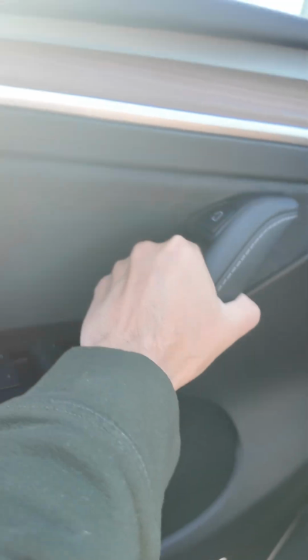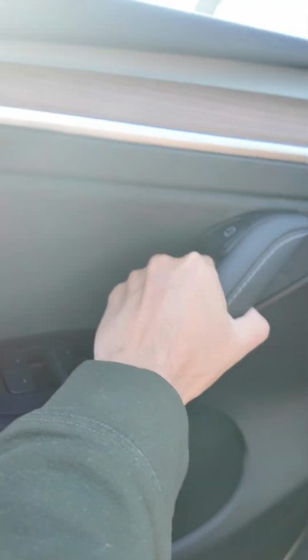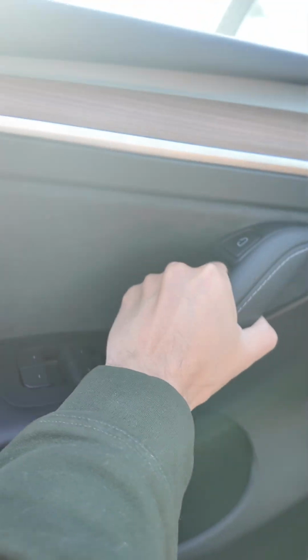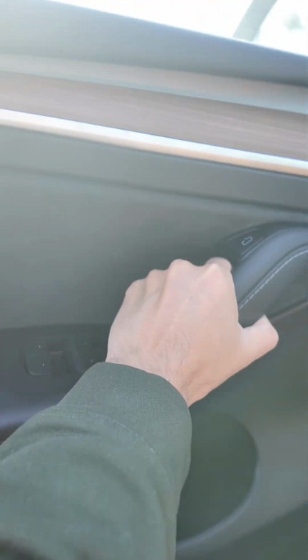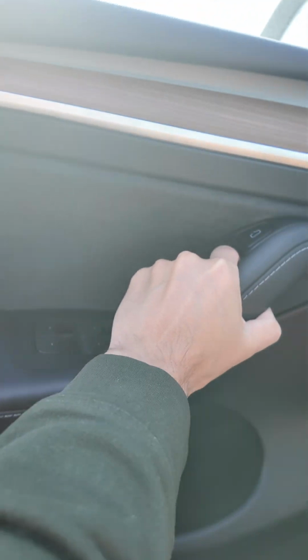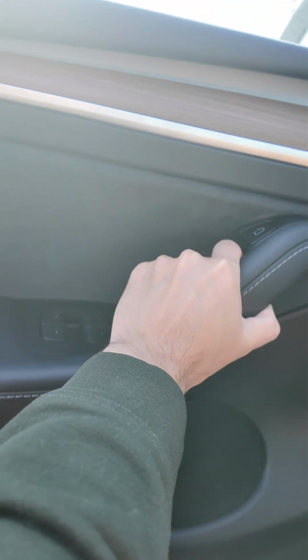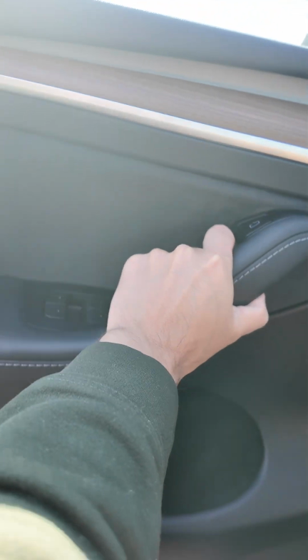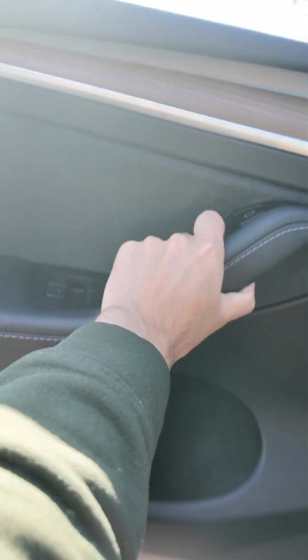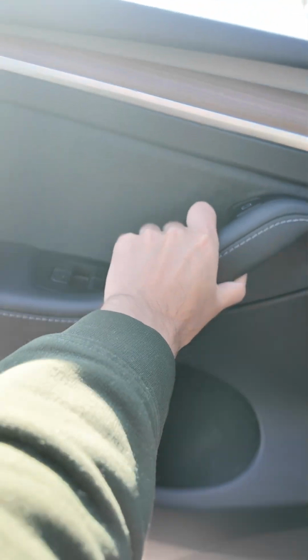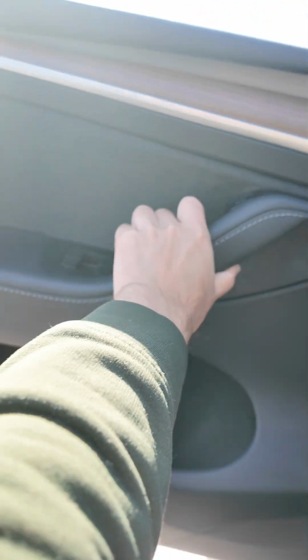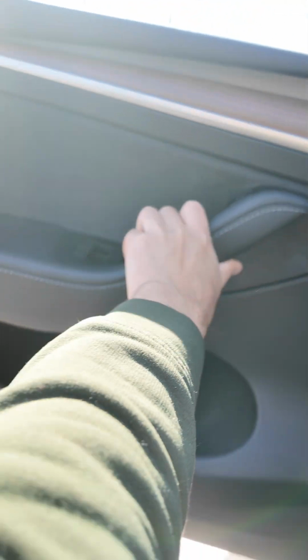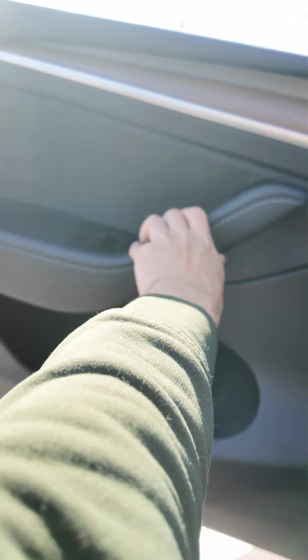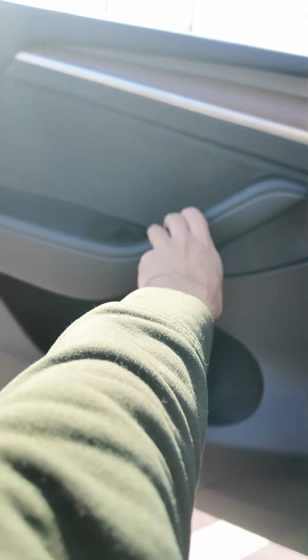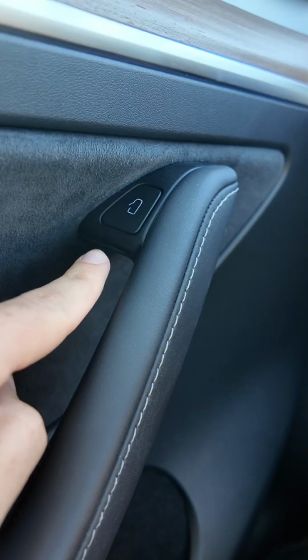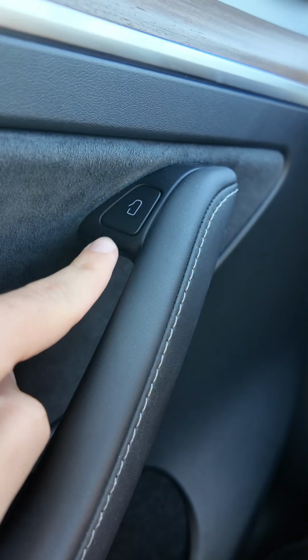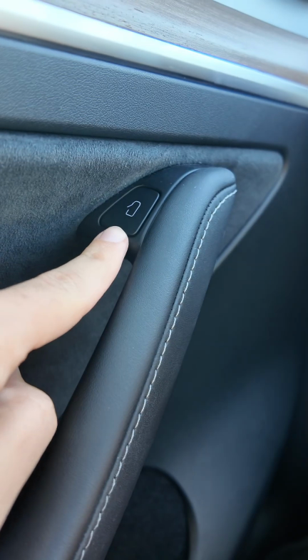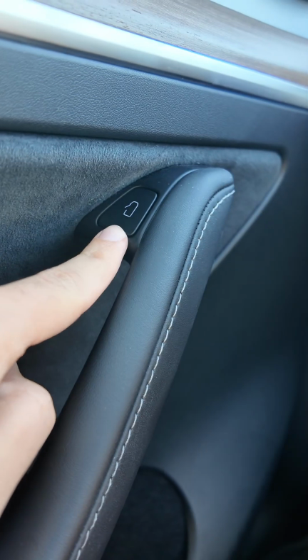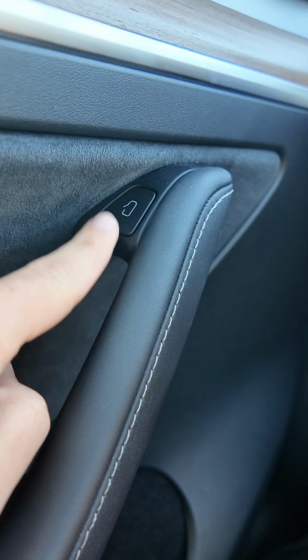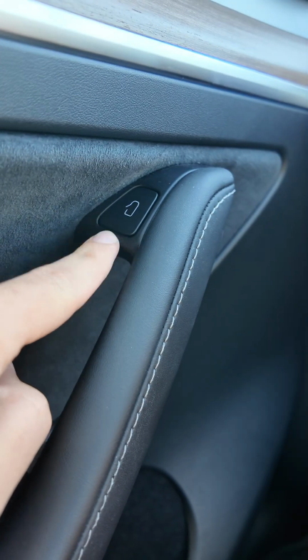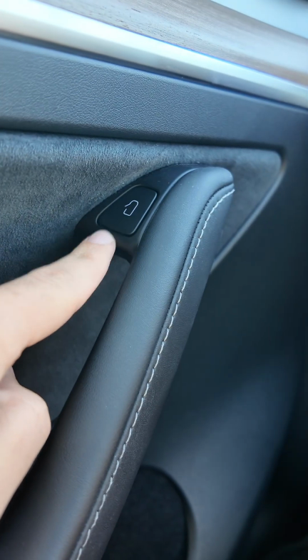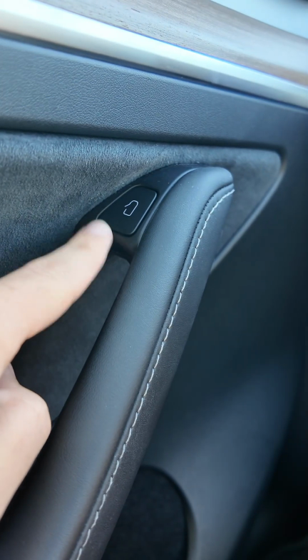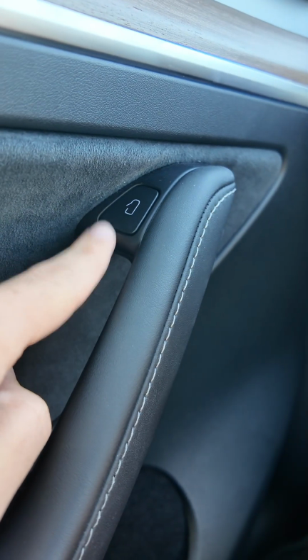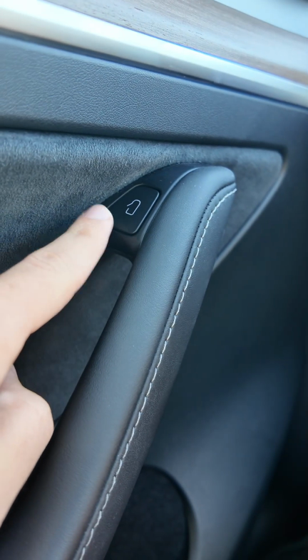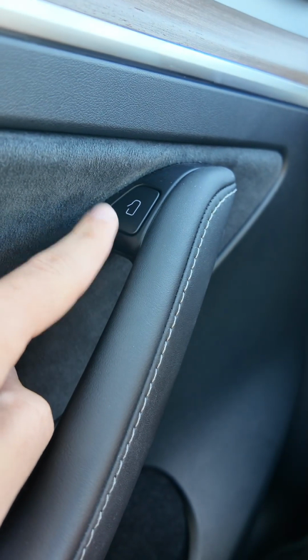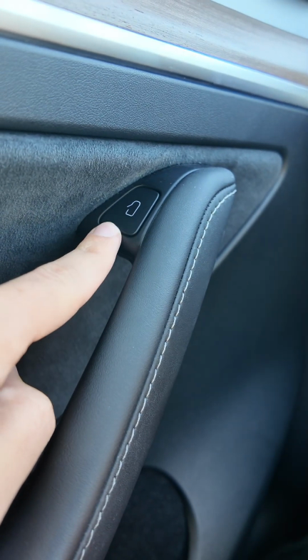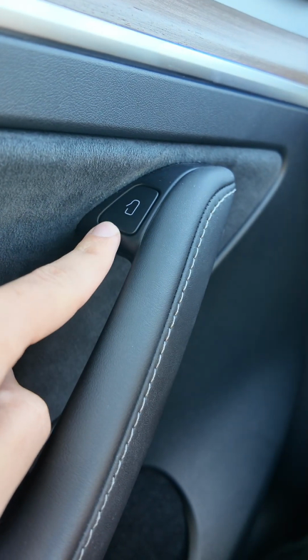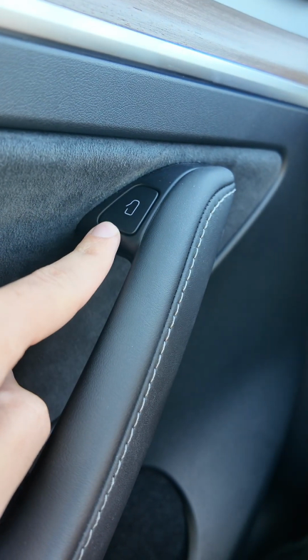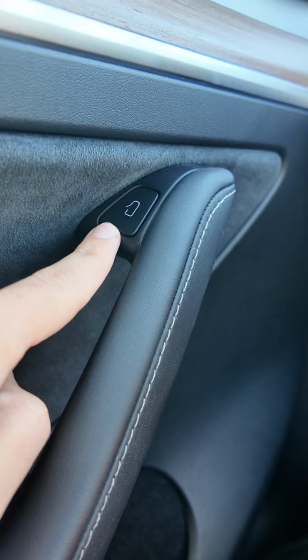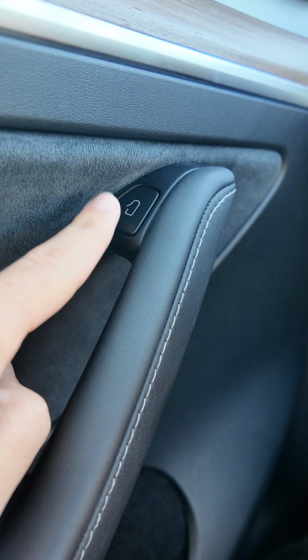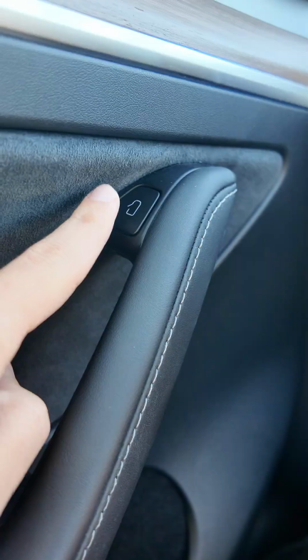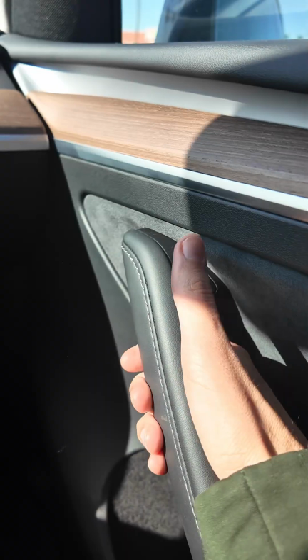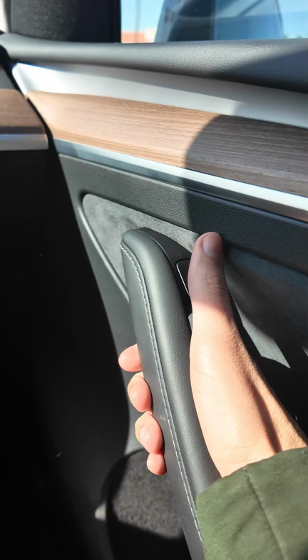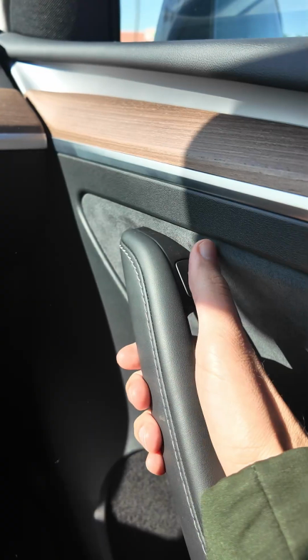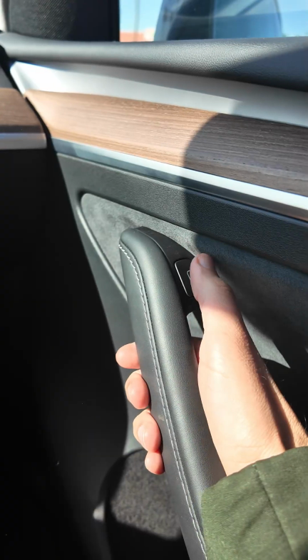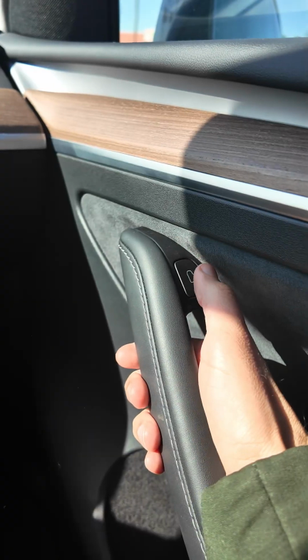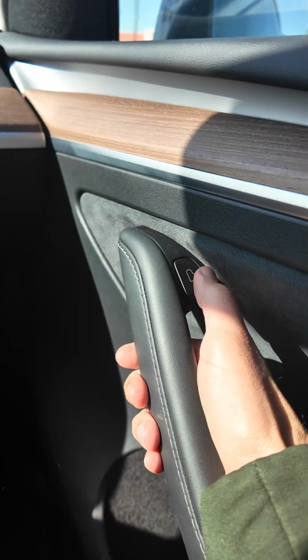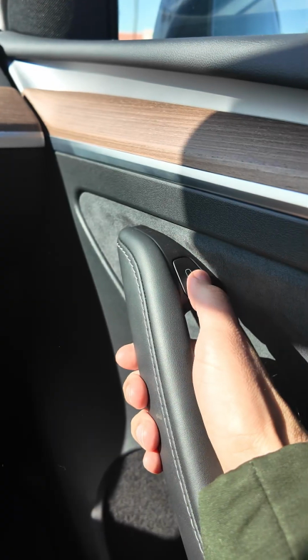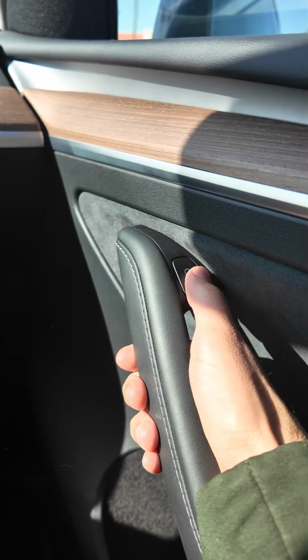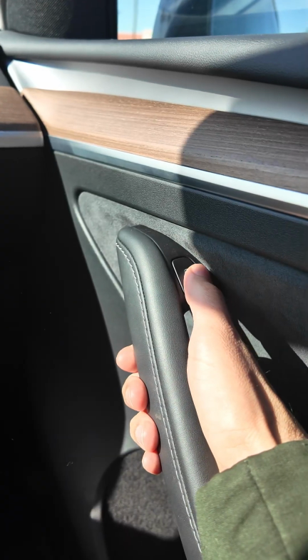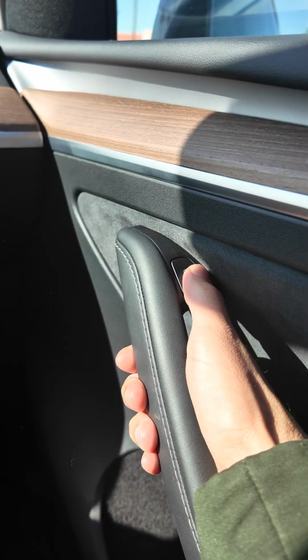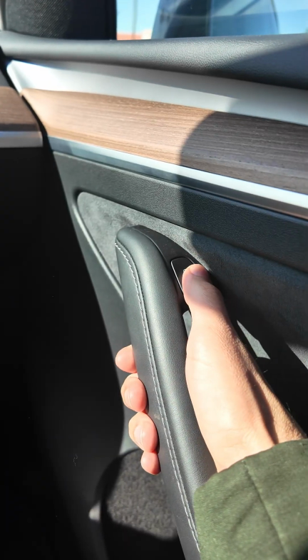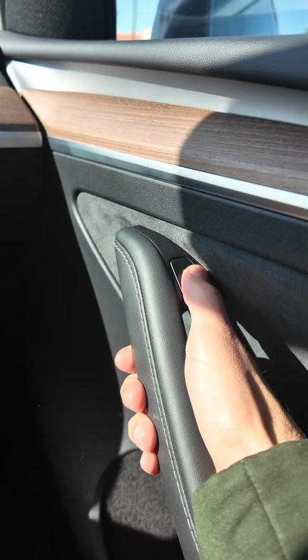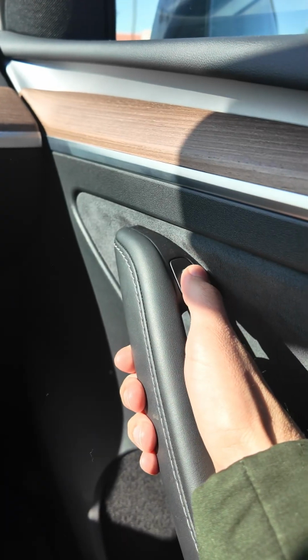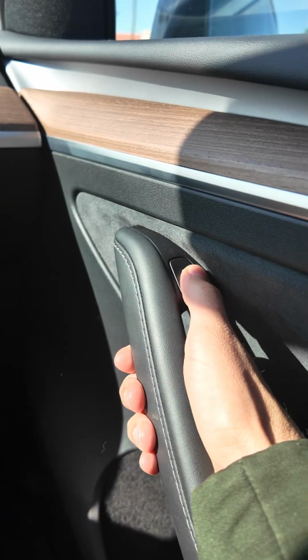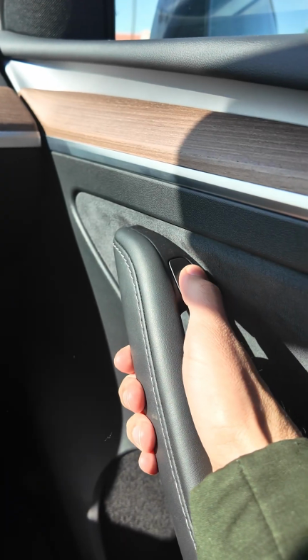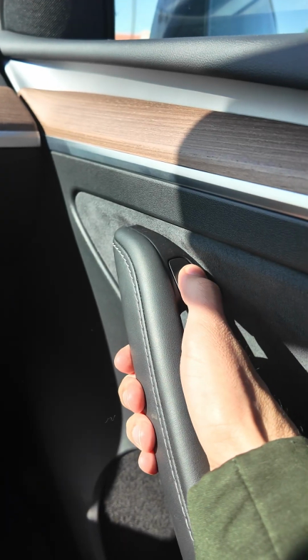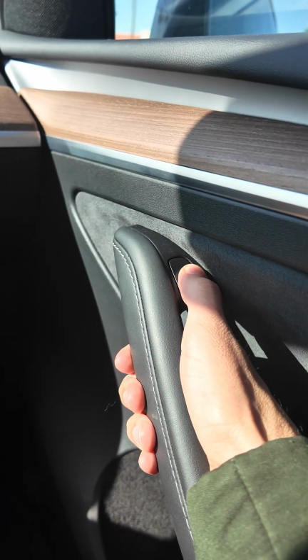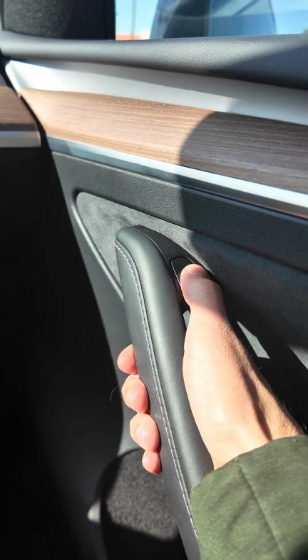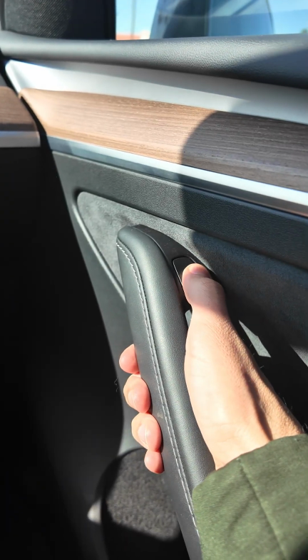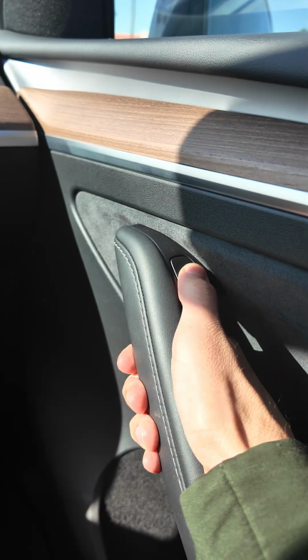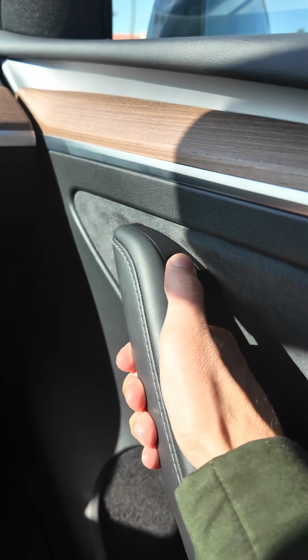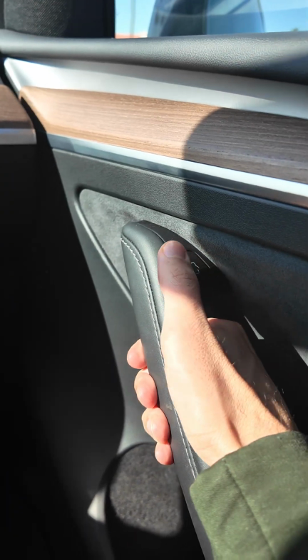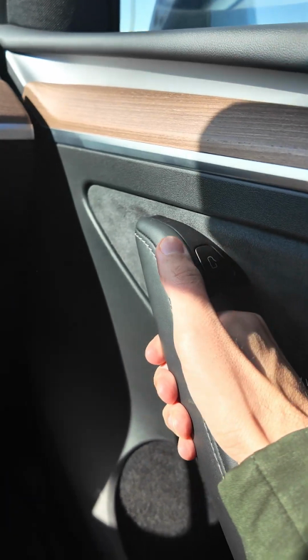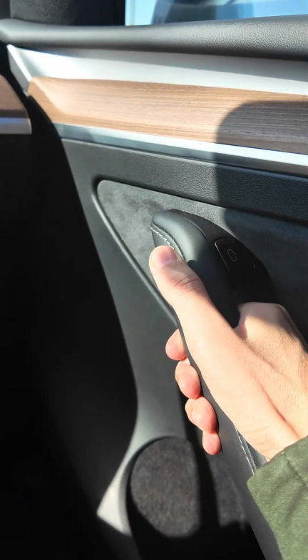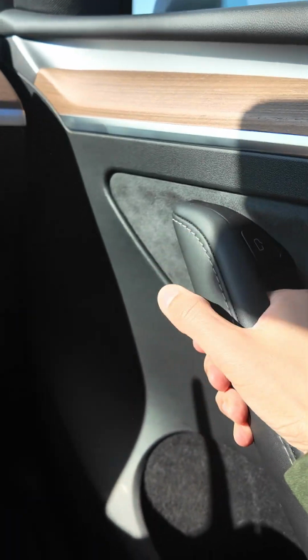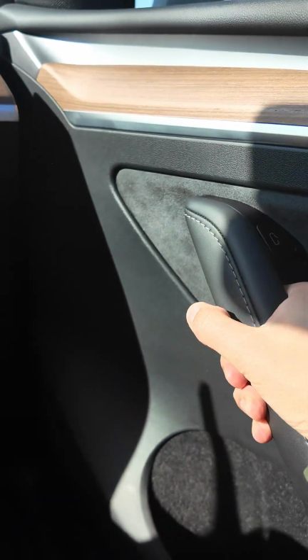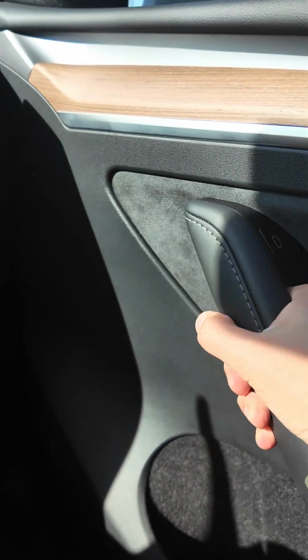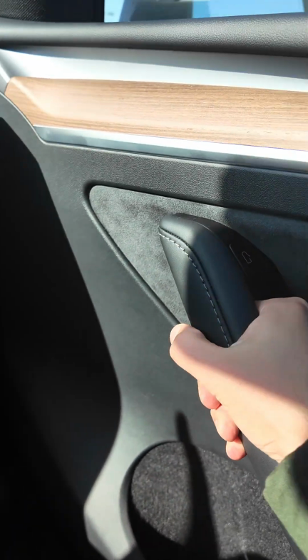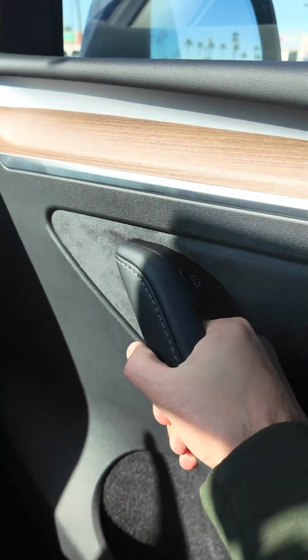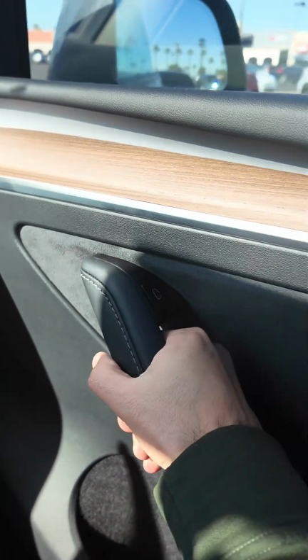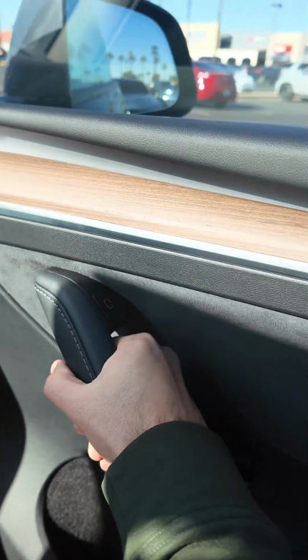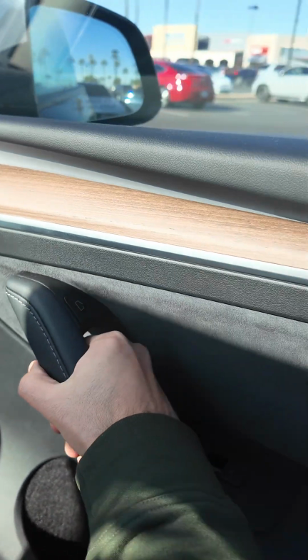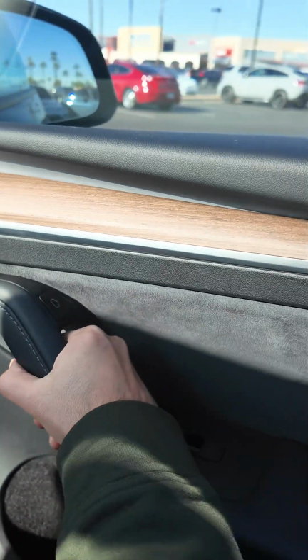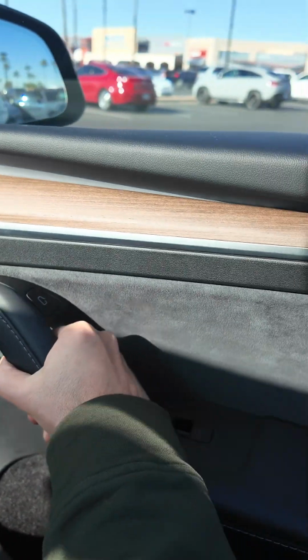When getting out of the vehicle, there is a button on the top of the handle. Push the button while simultaneously pushing the door open to exit the vehicle.